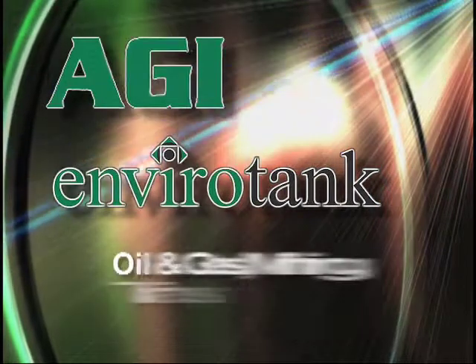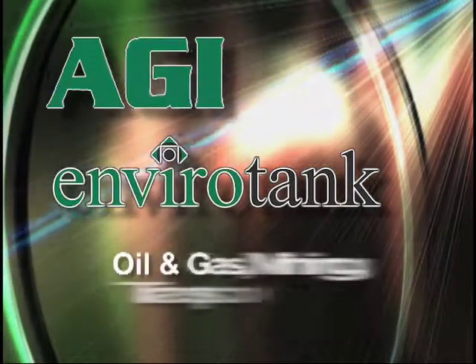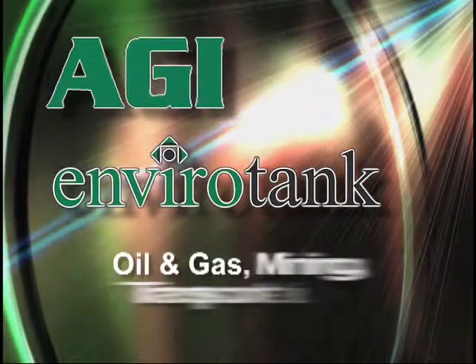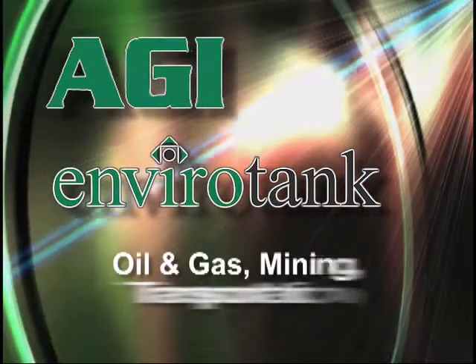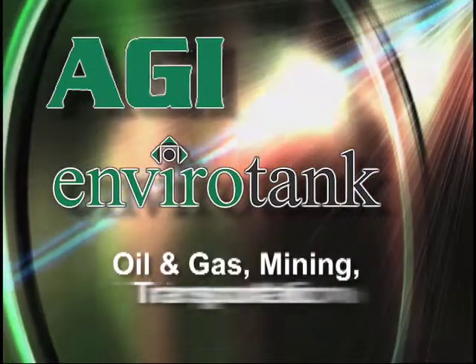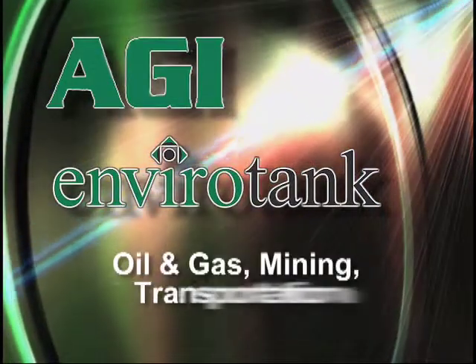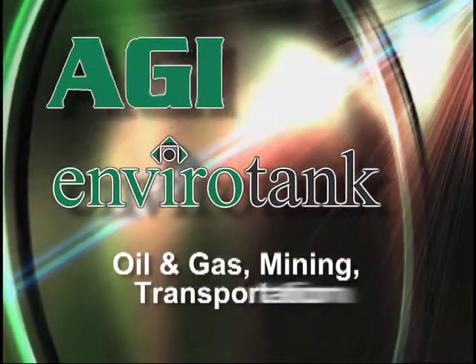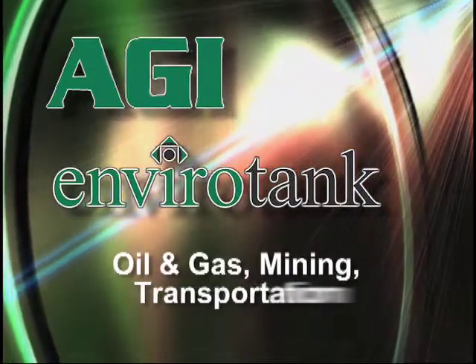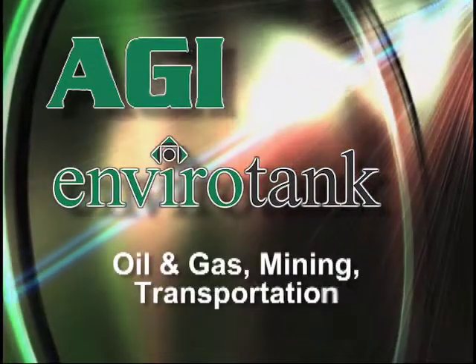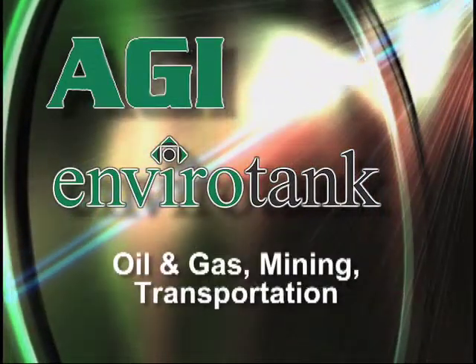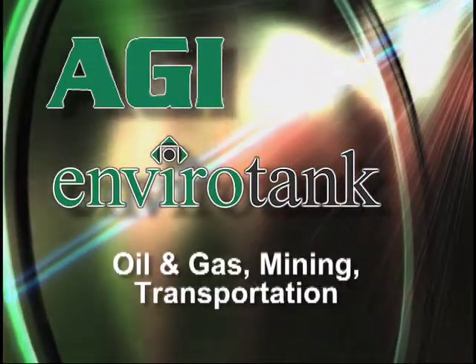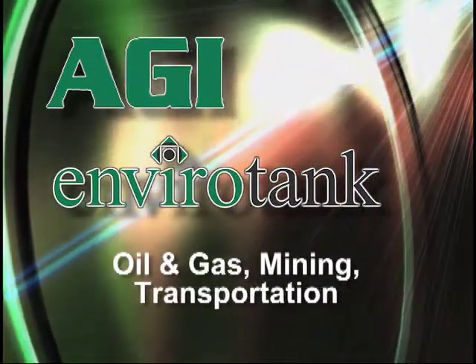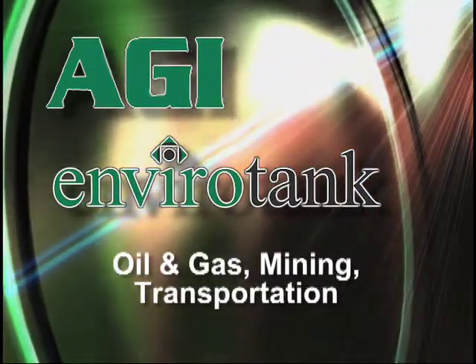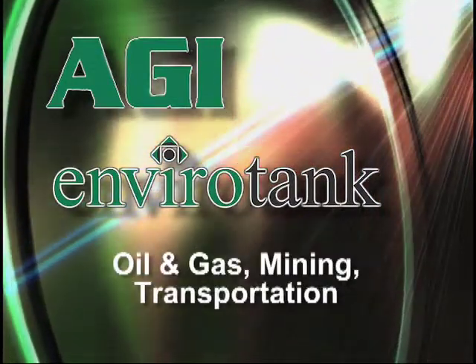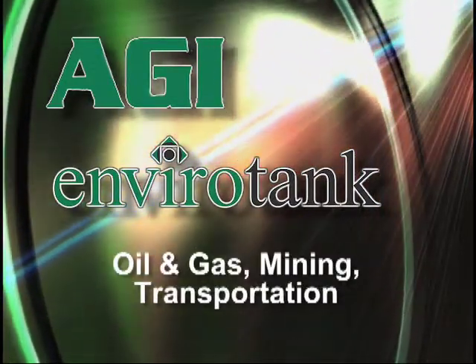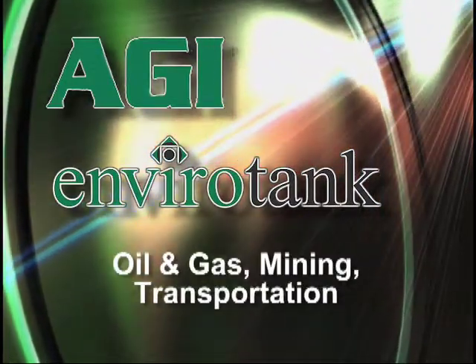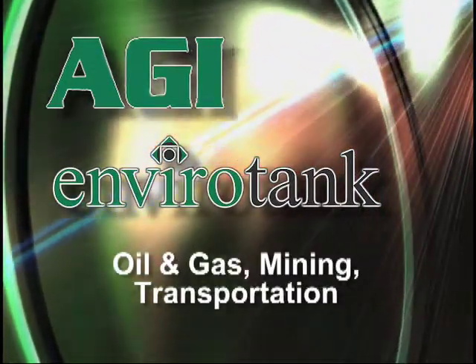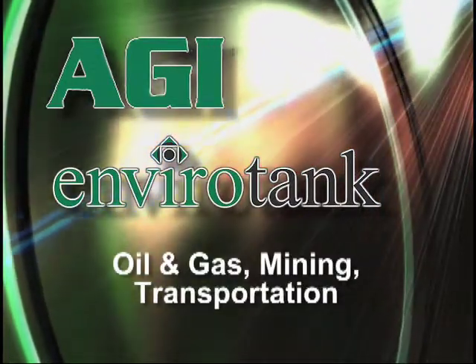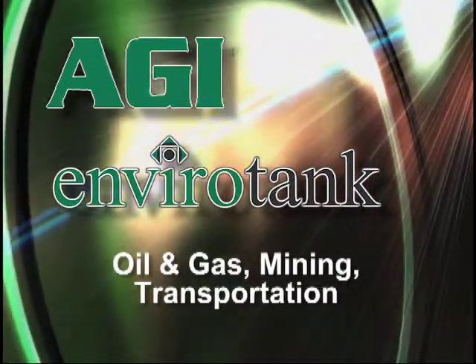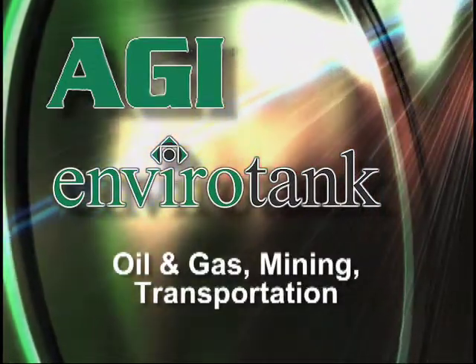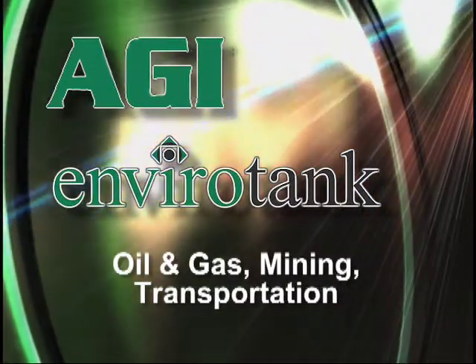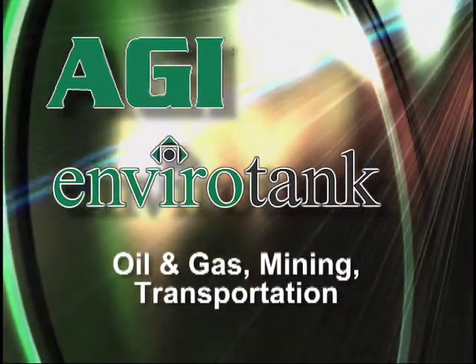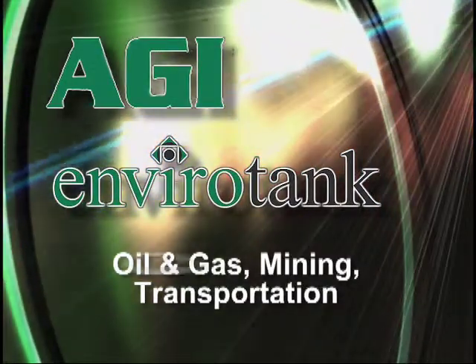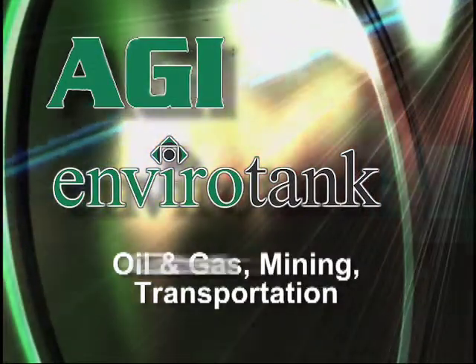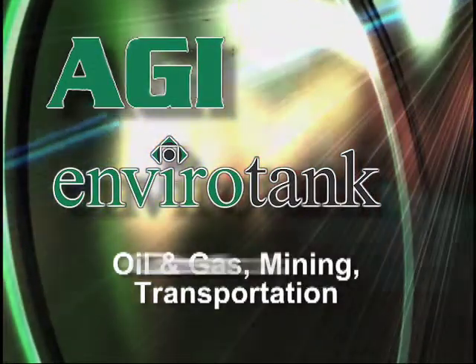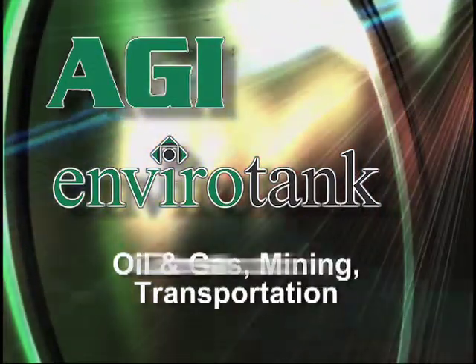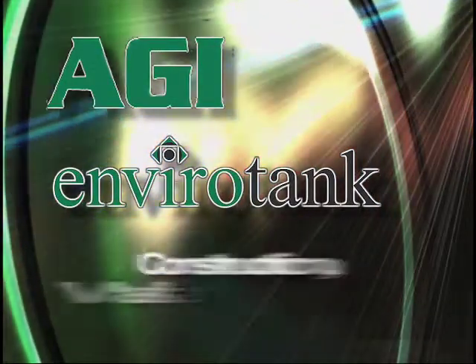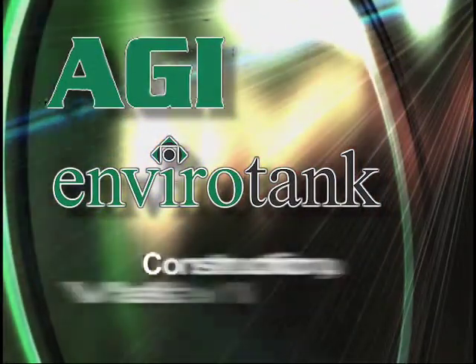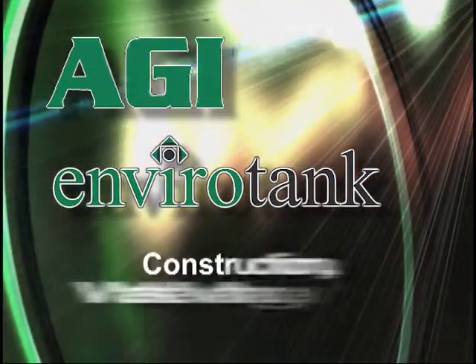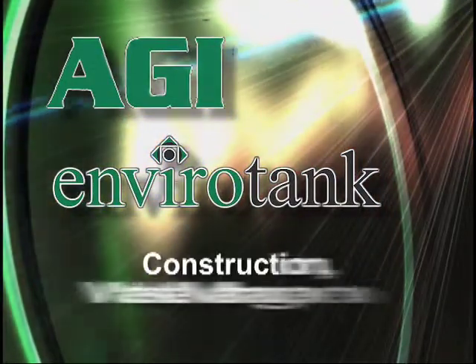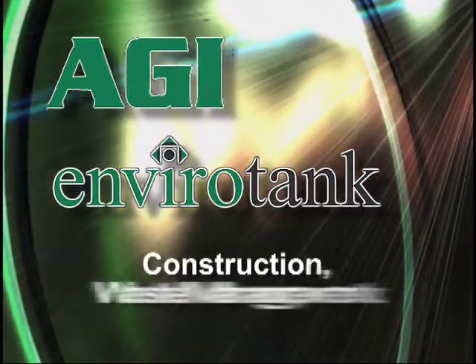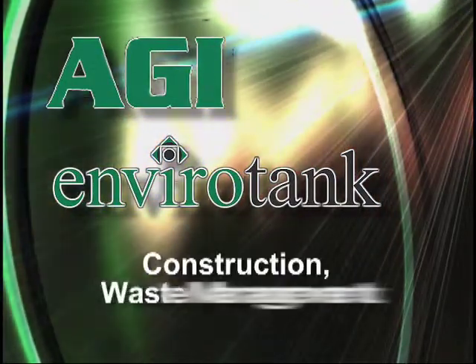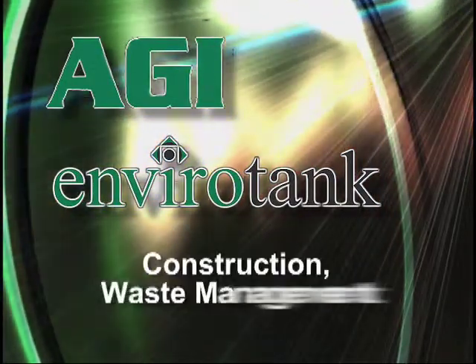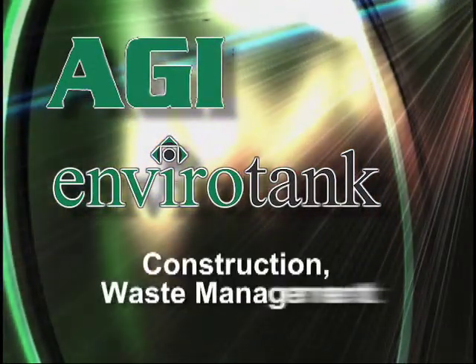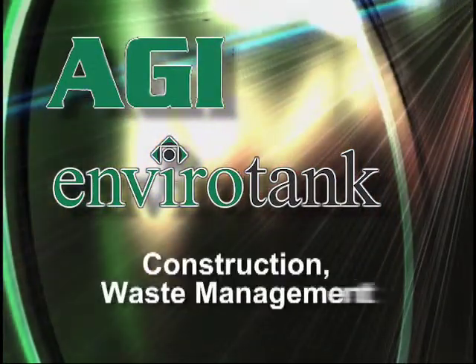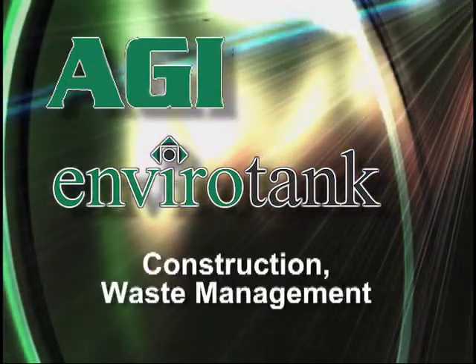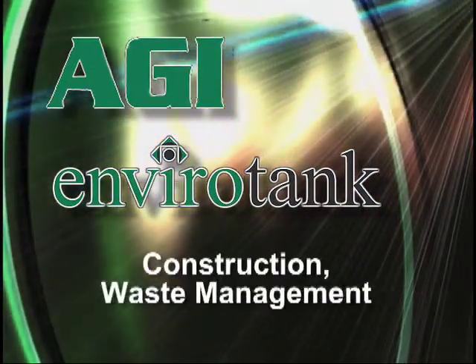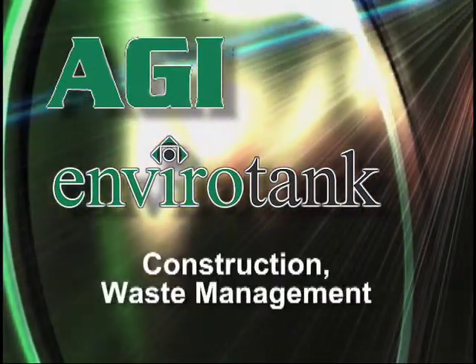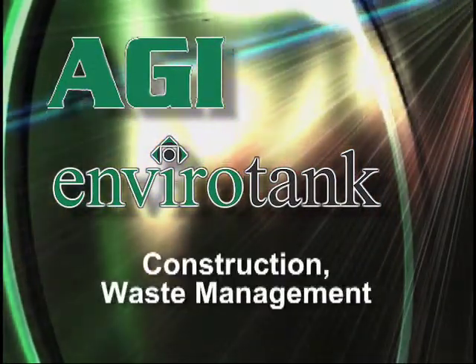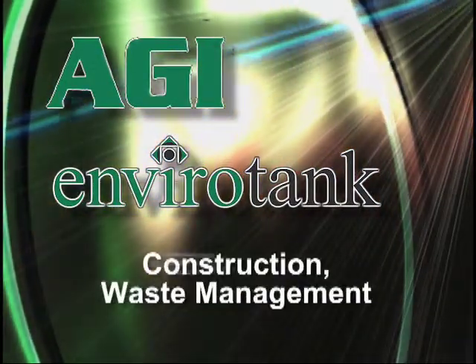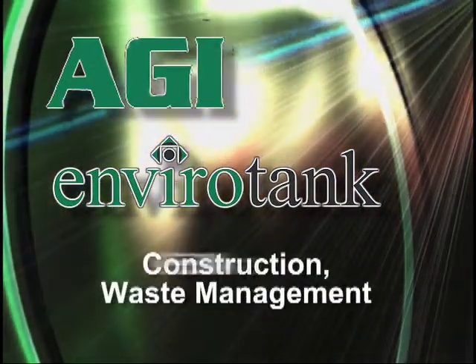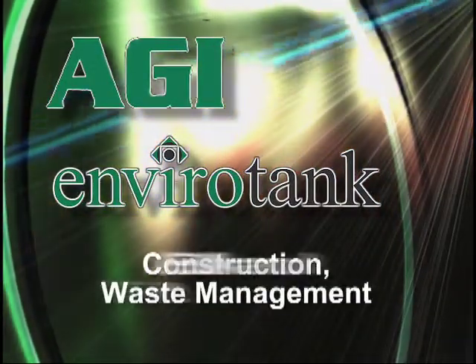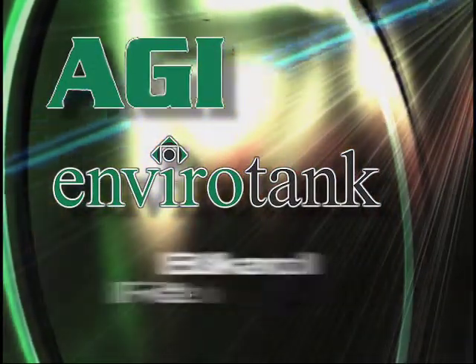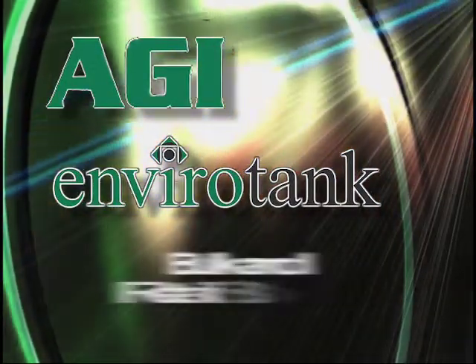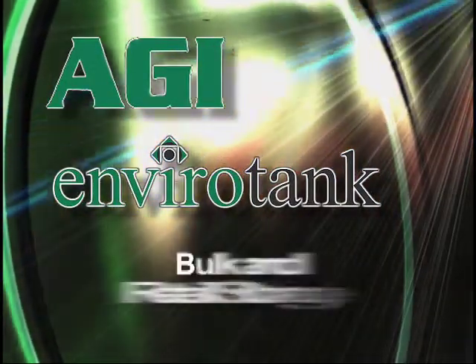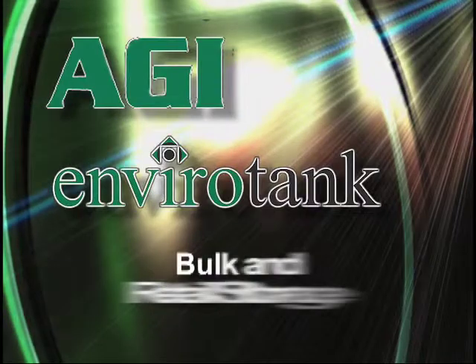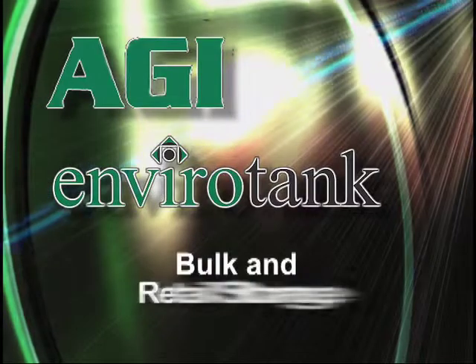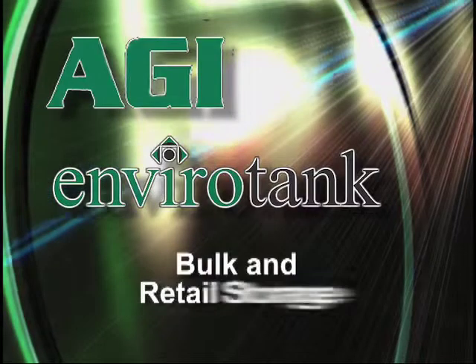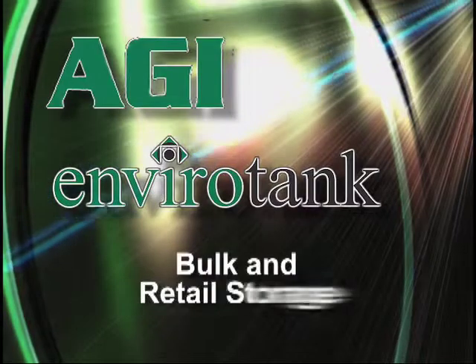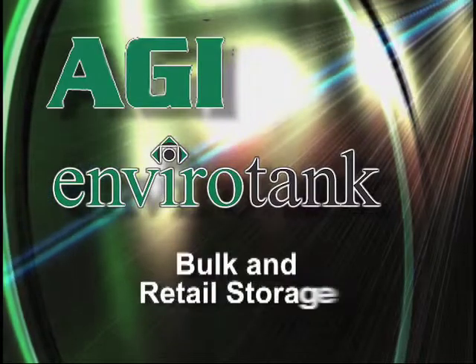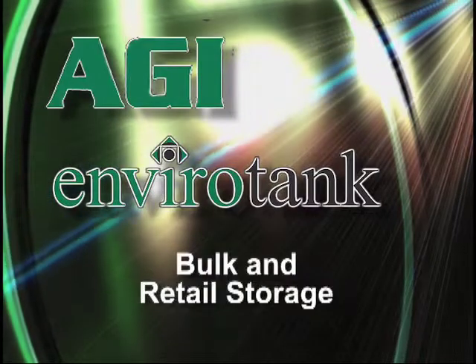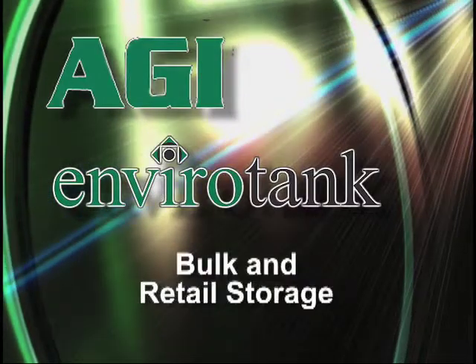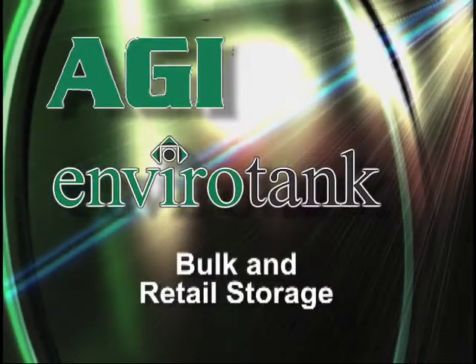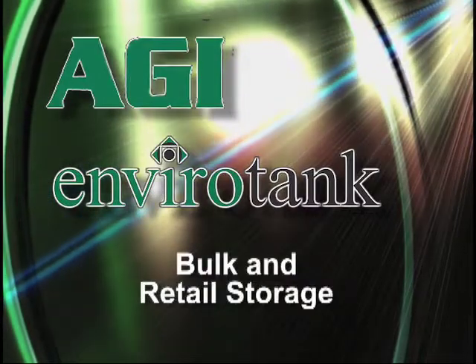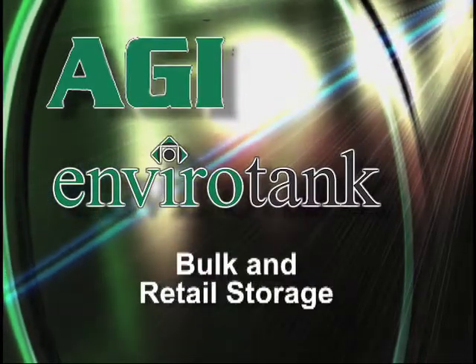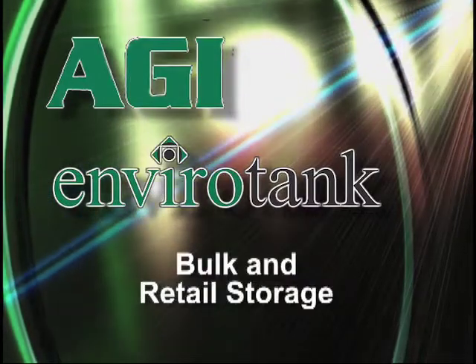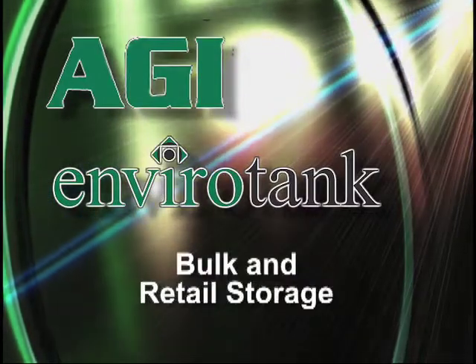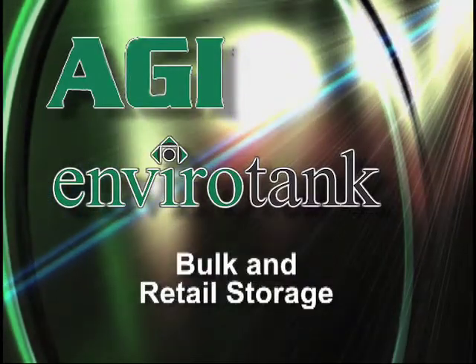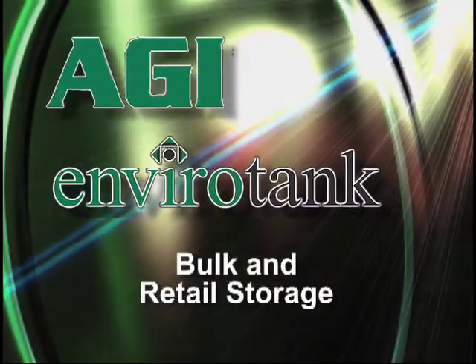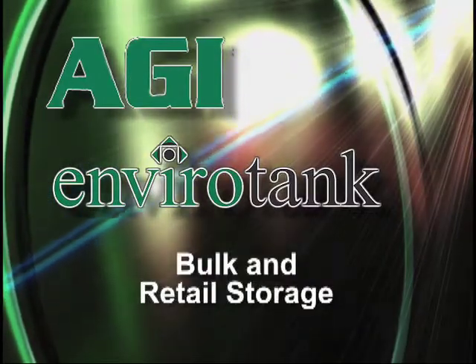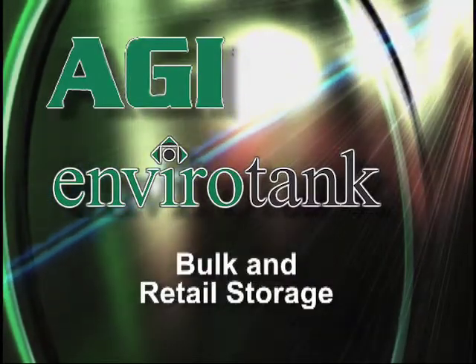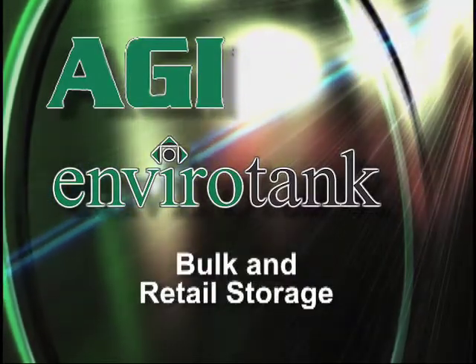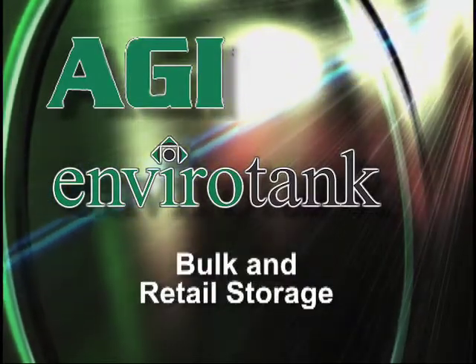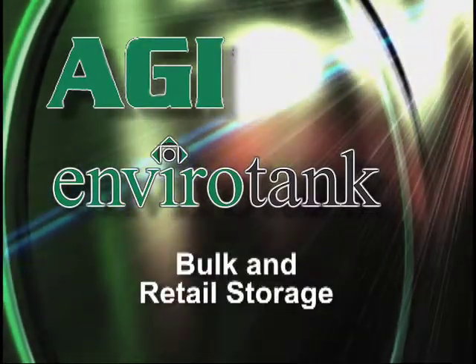Oil and gas, mining, transportation, construction, waste management, bulk and retail storage, and more.